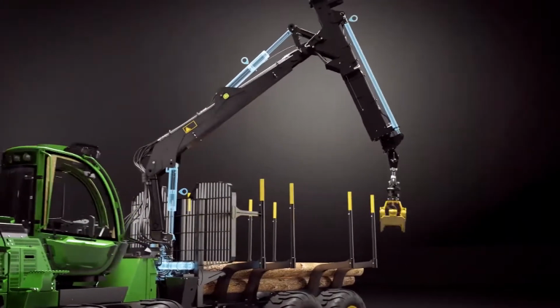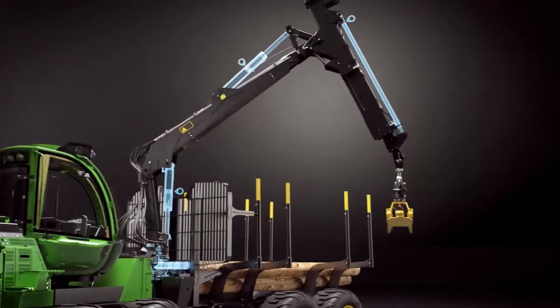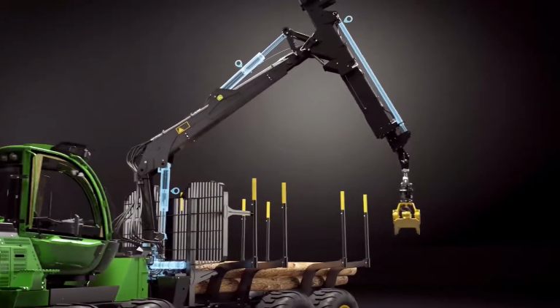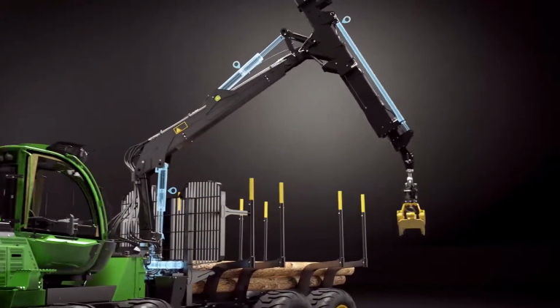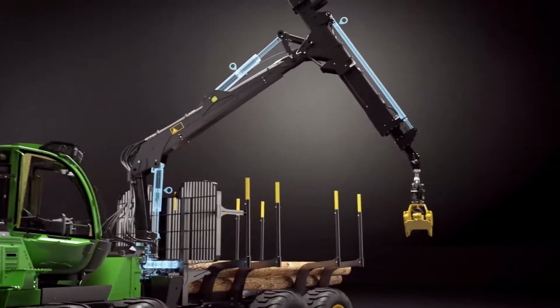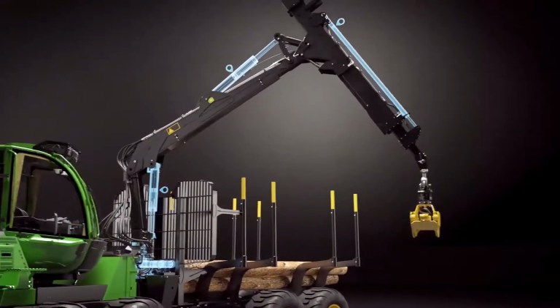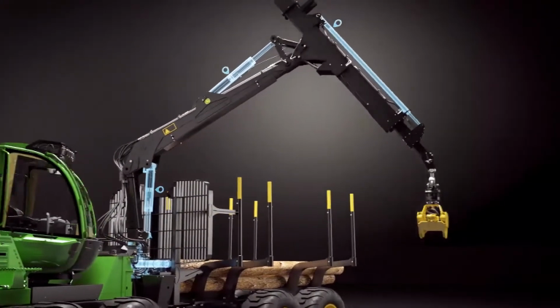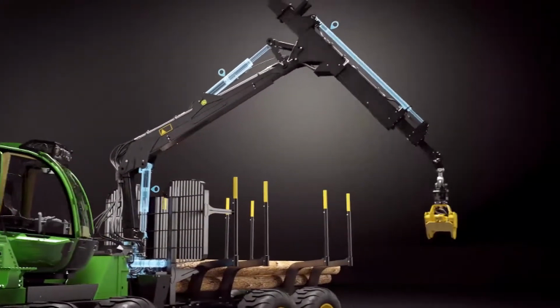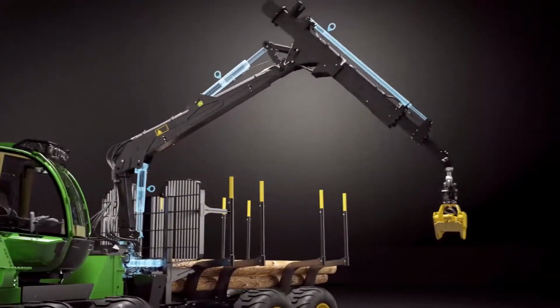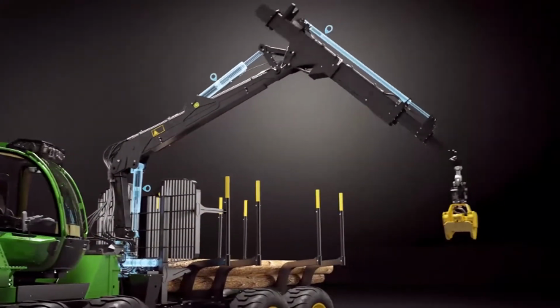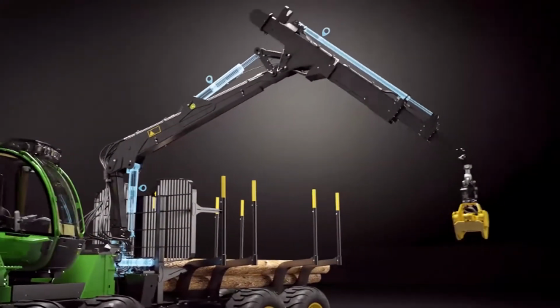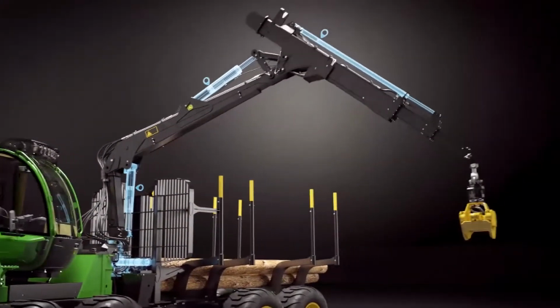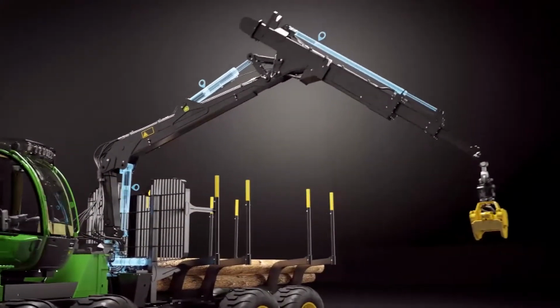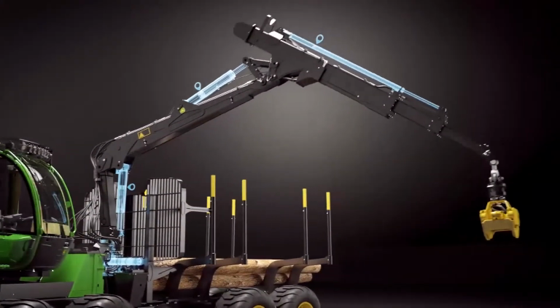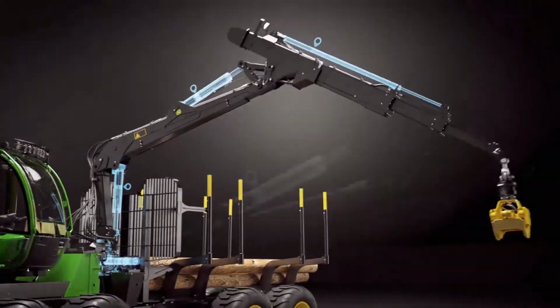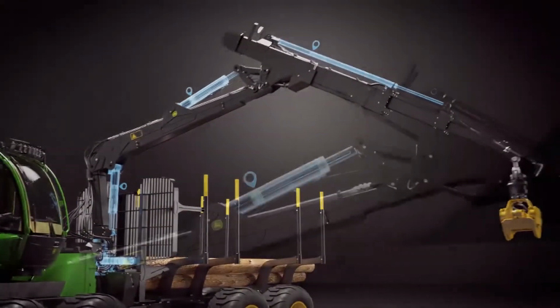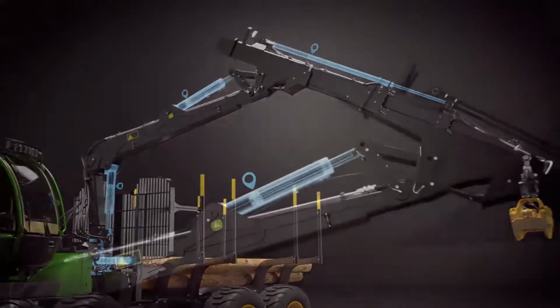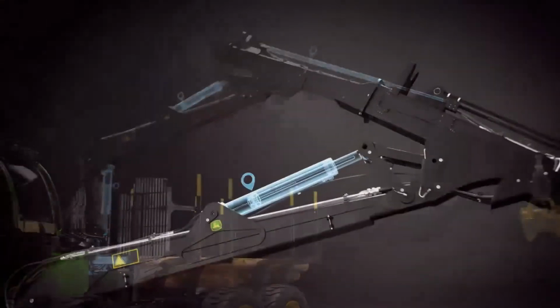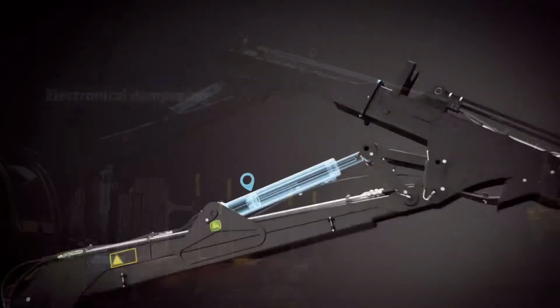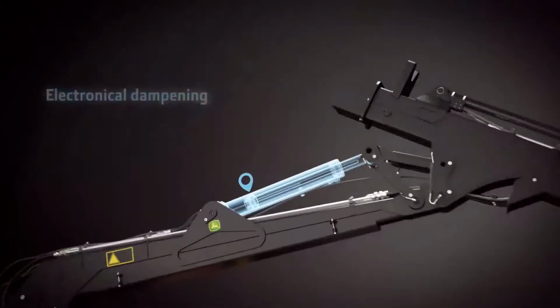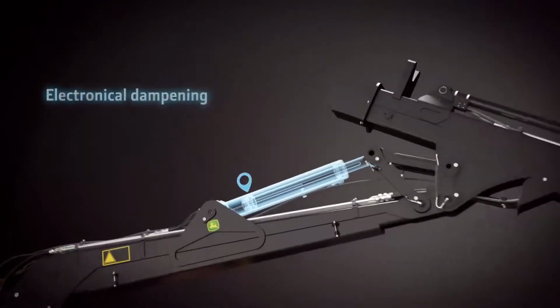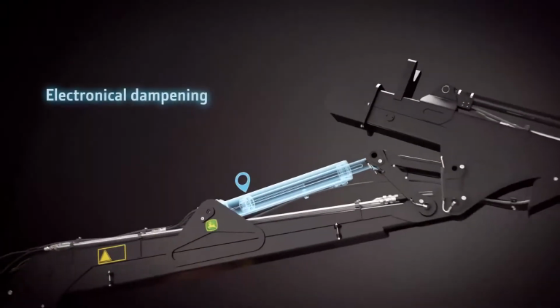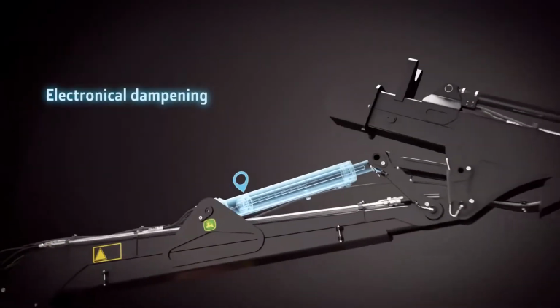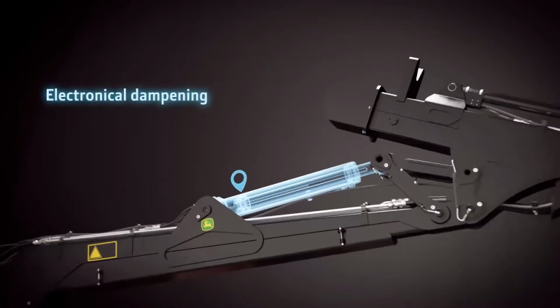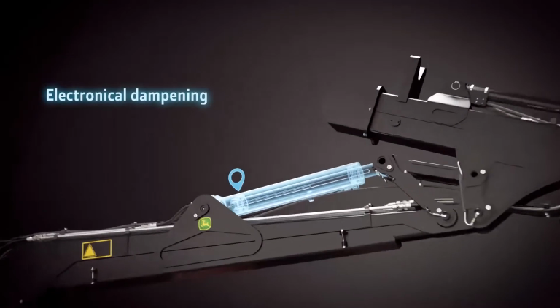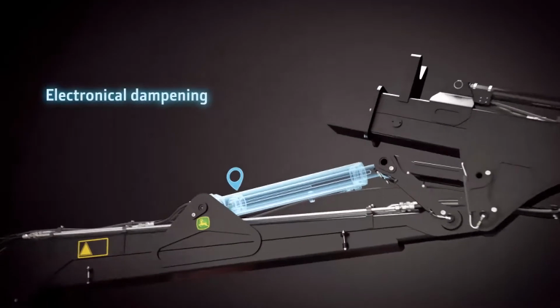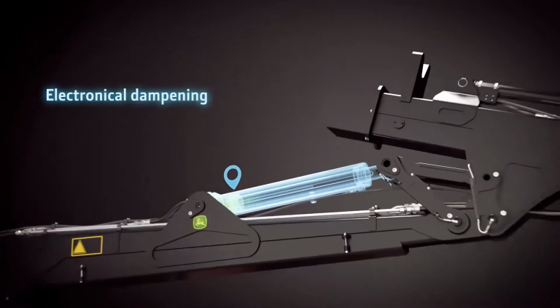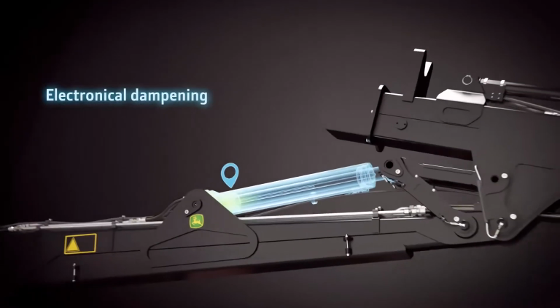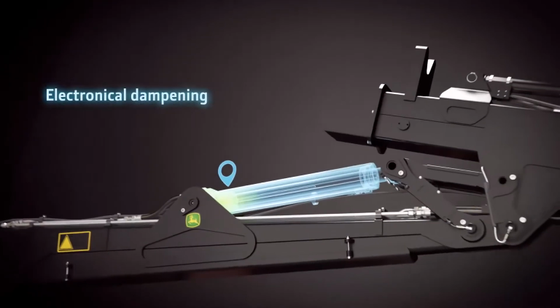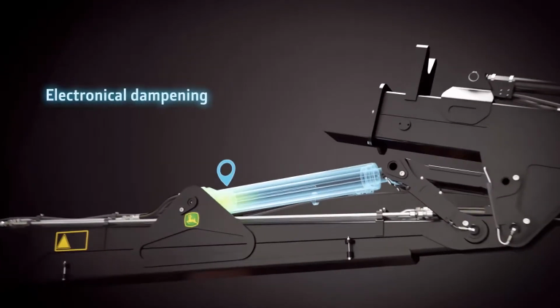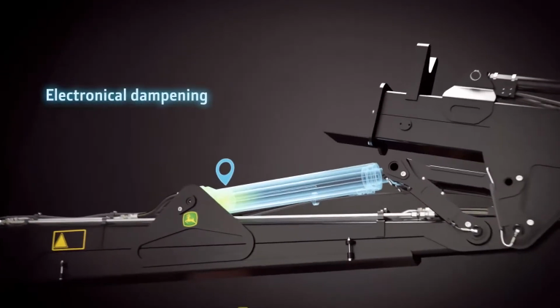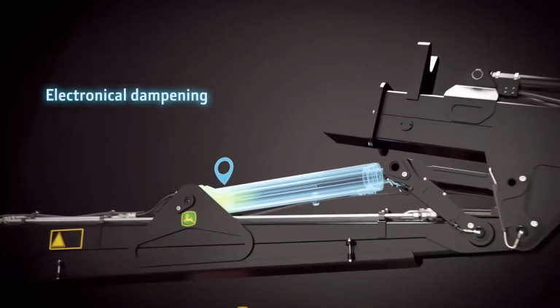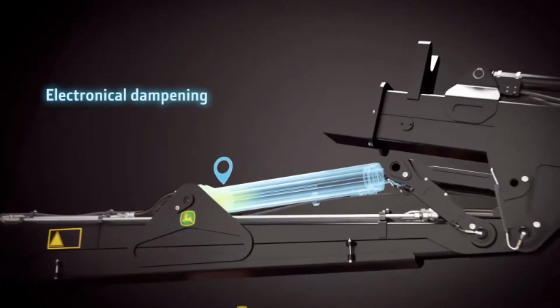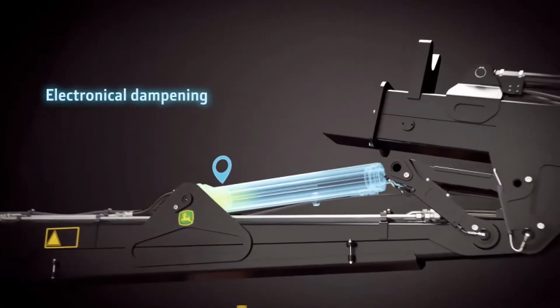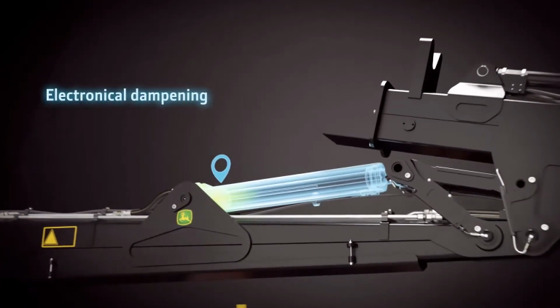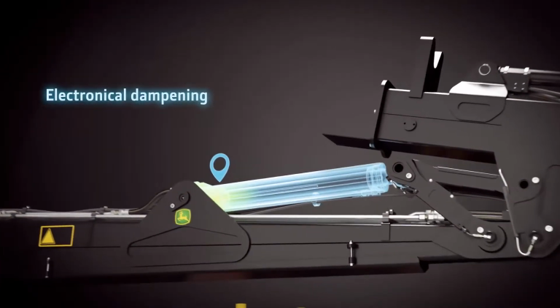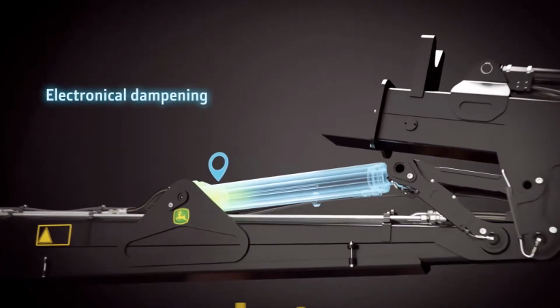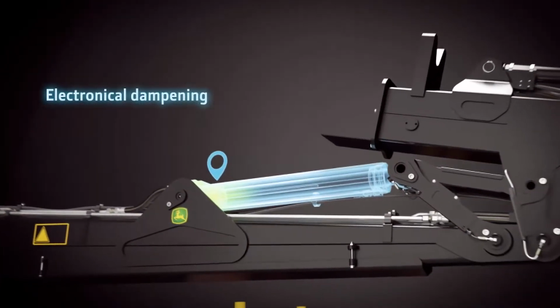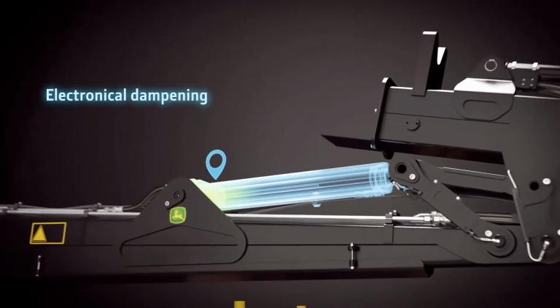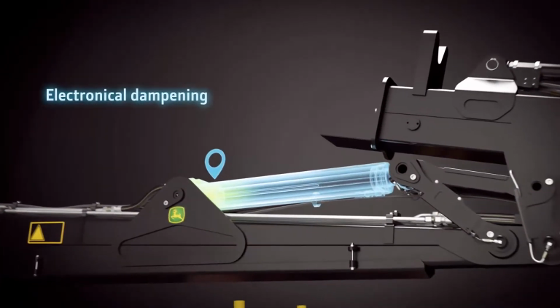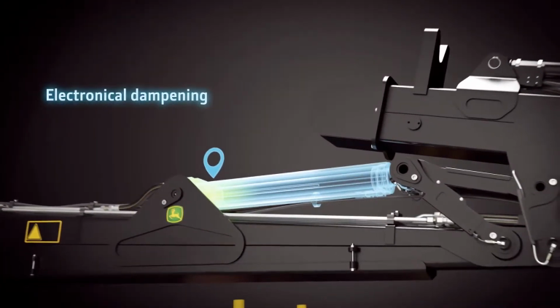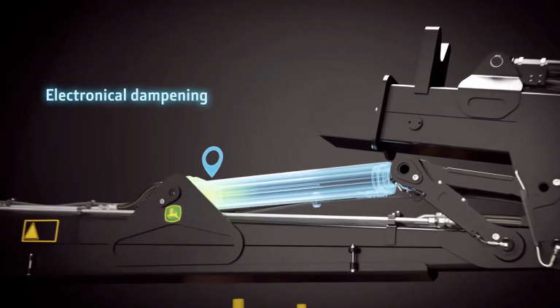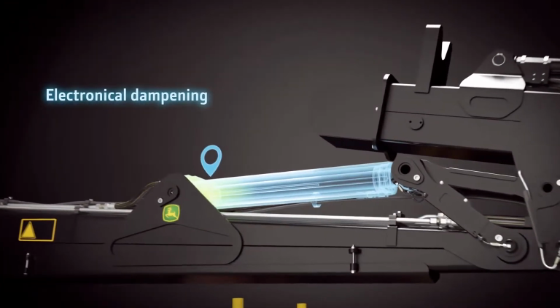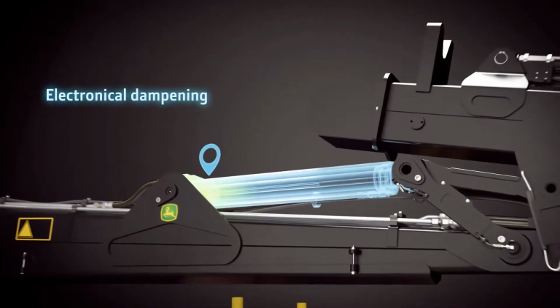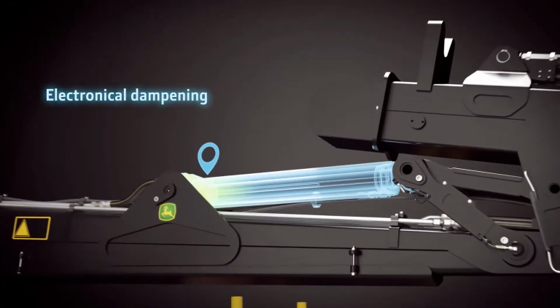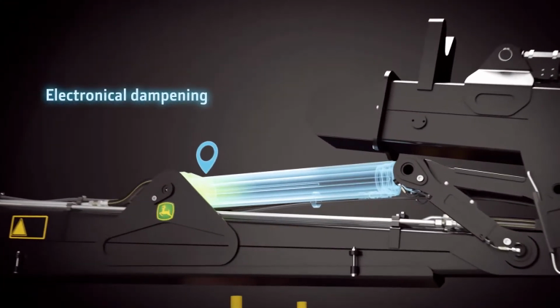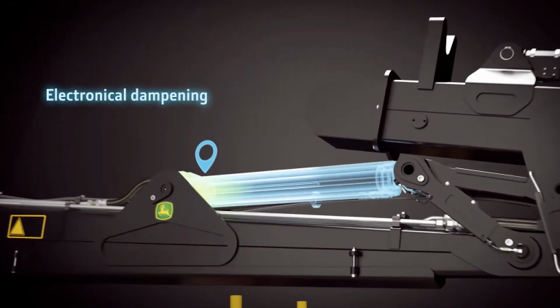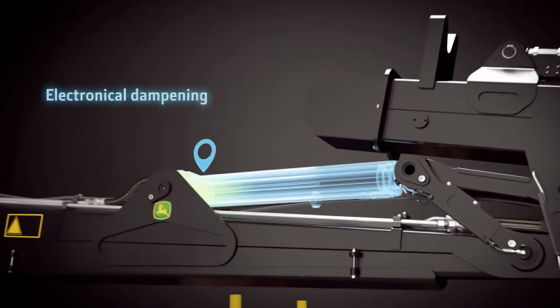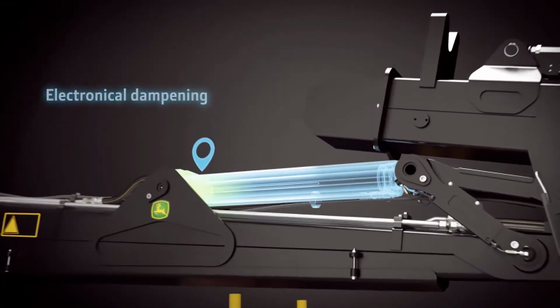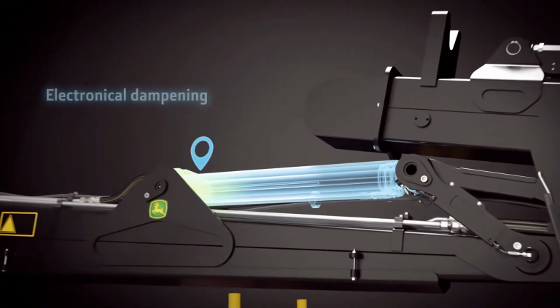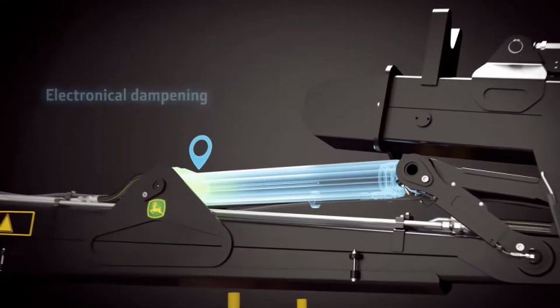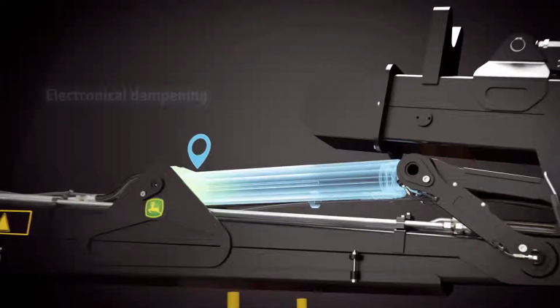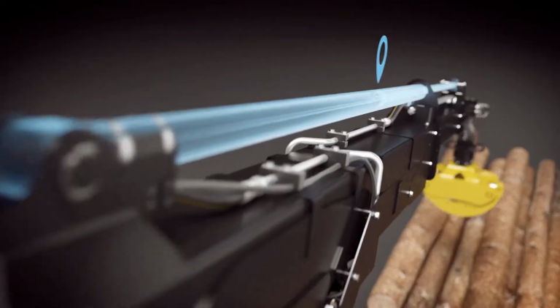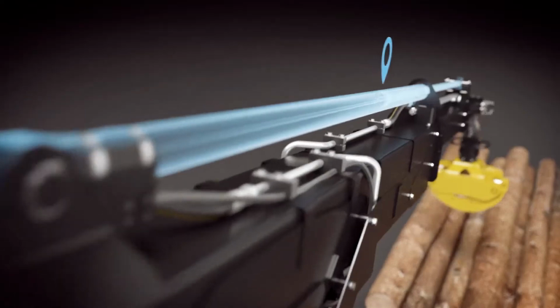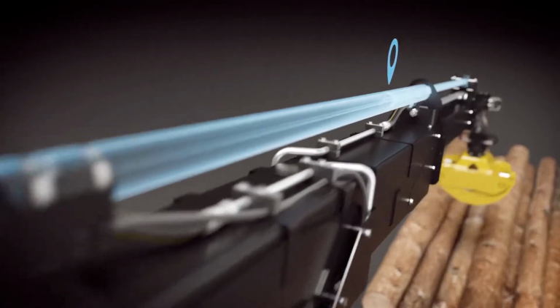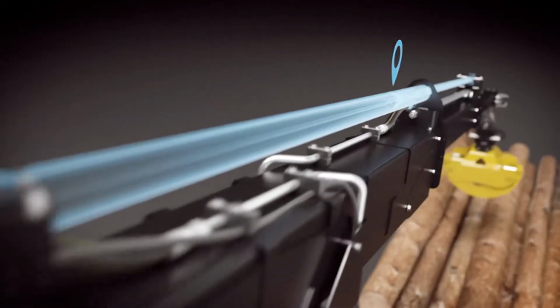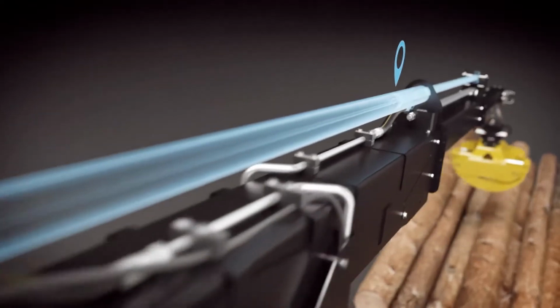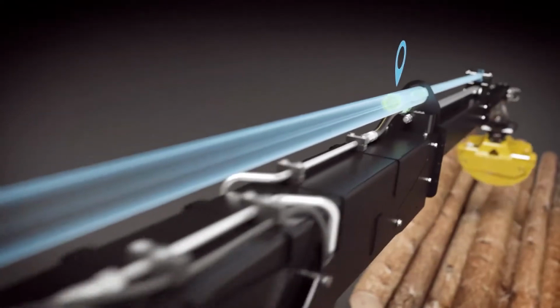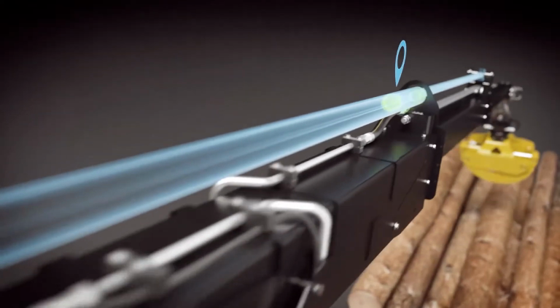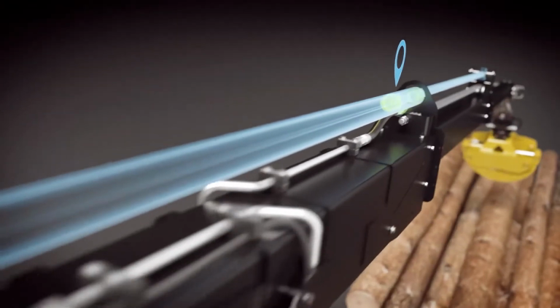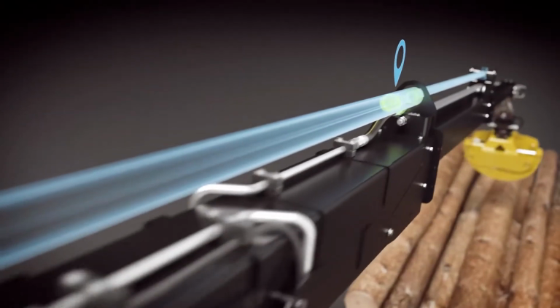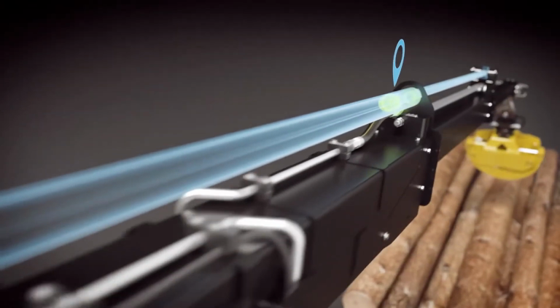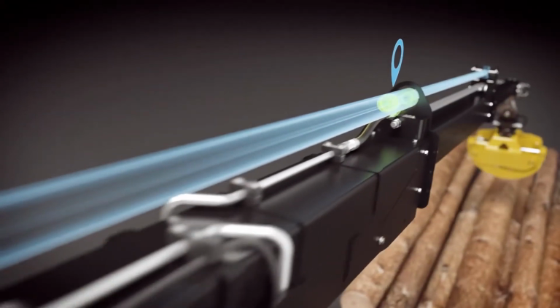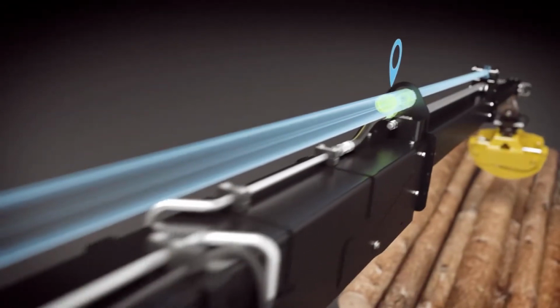Operator ergonomics and boom durability are improved, as the system softly dampens the cylinder movements in end positions.